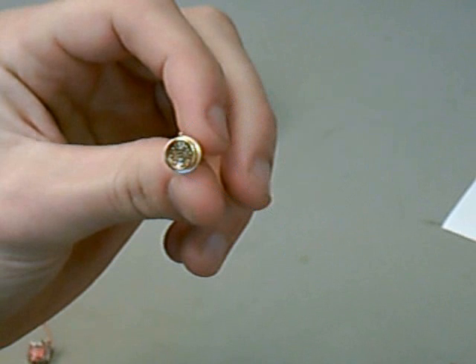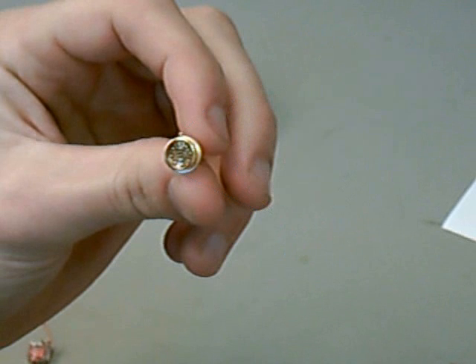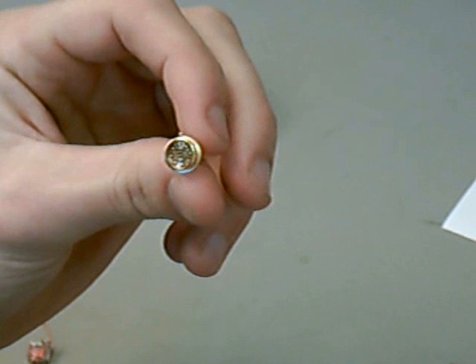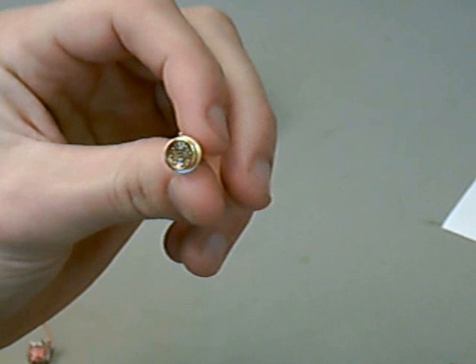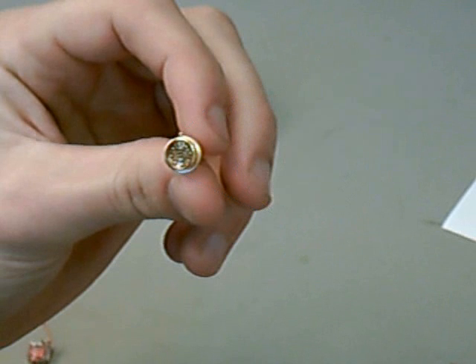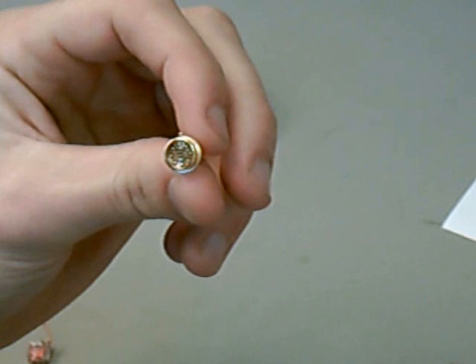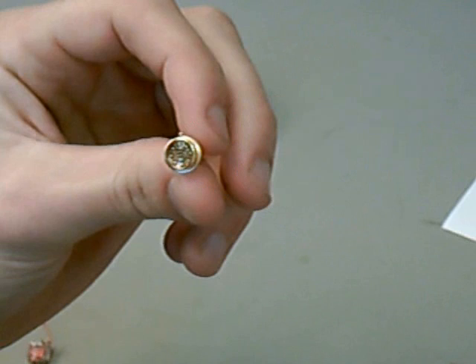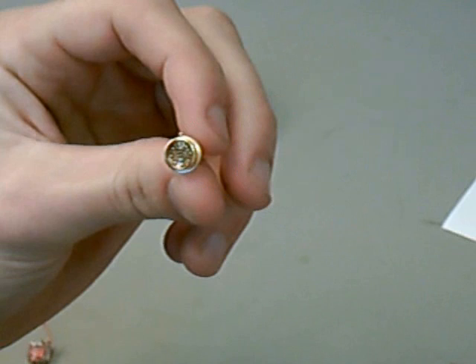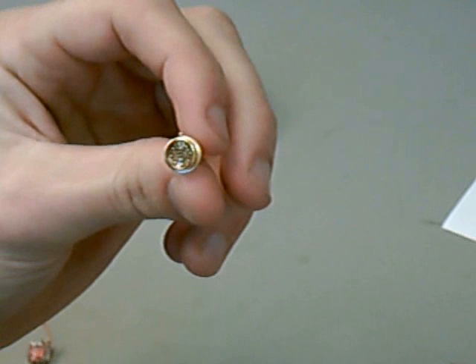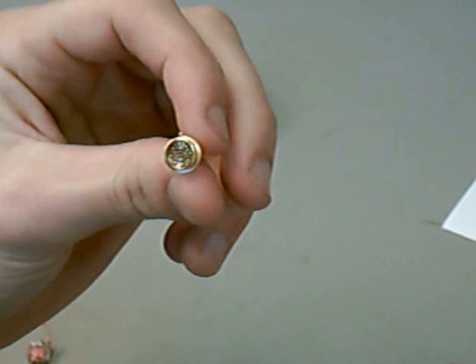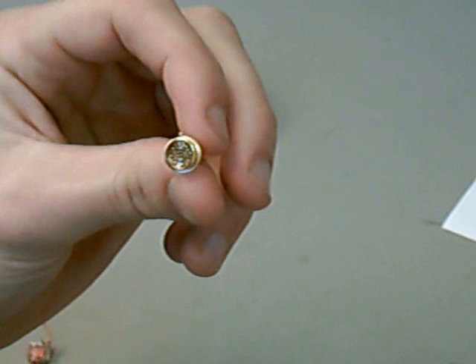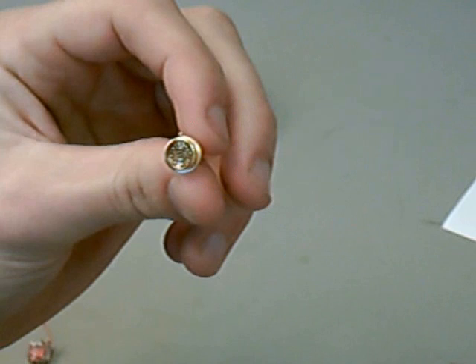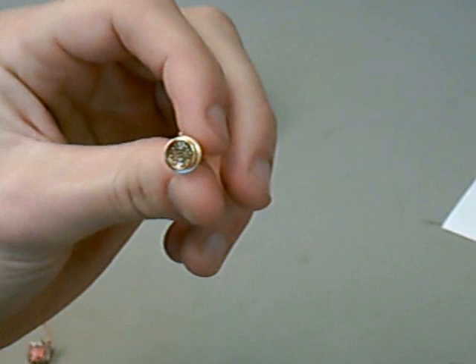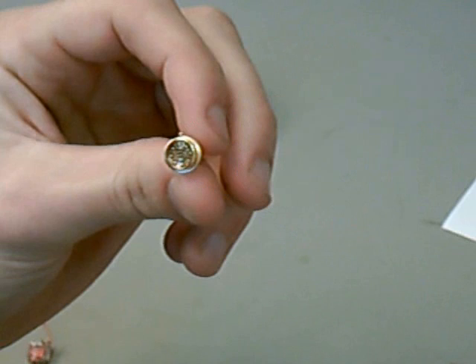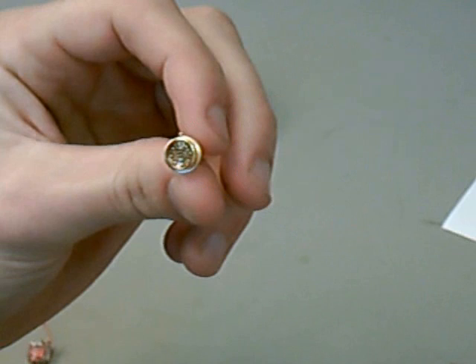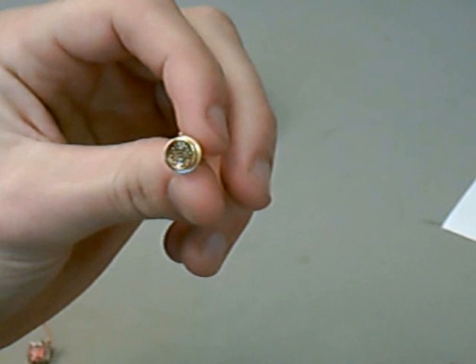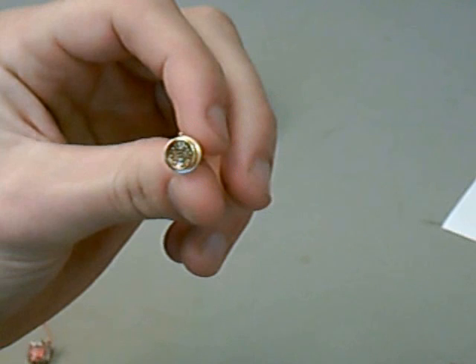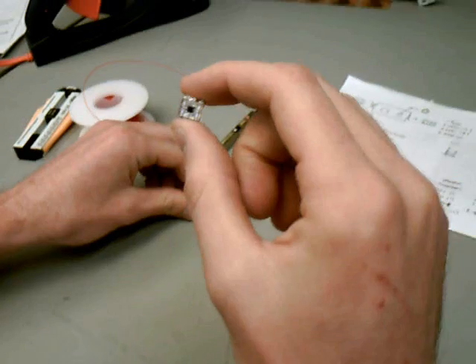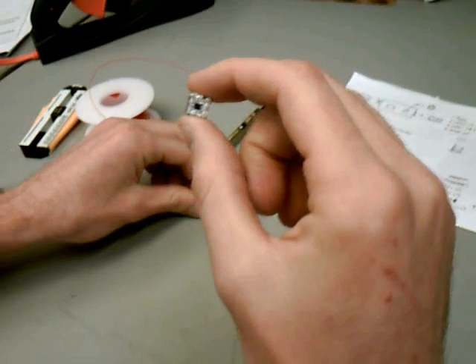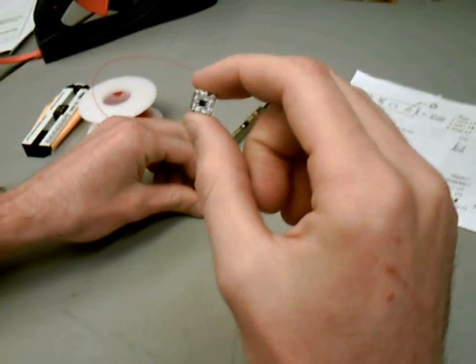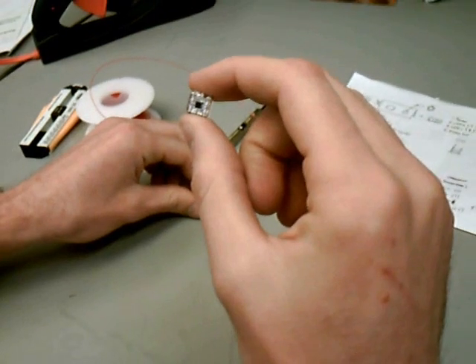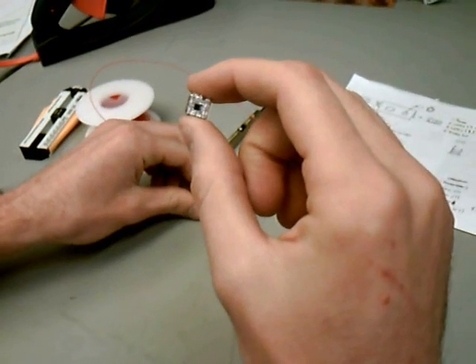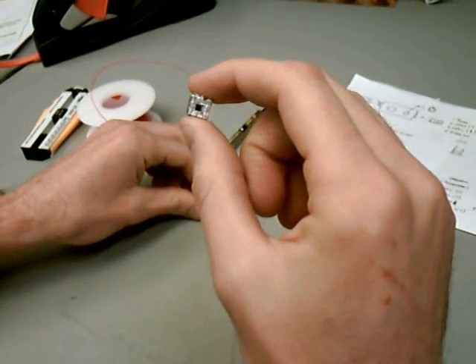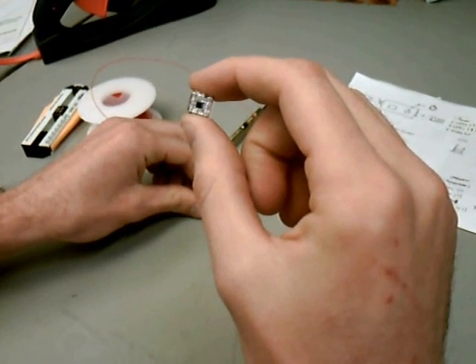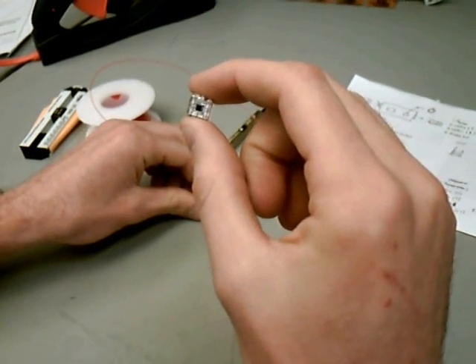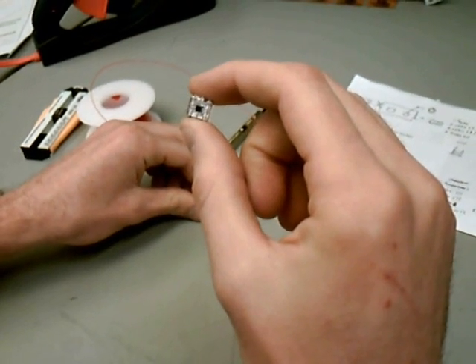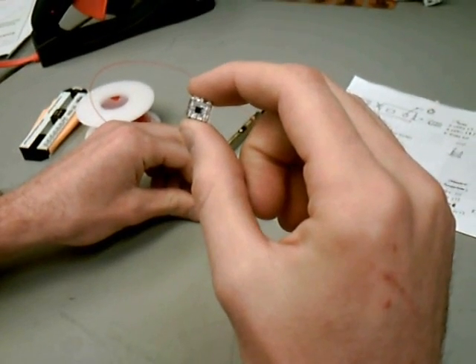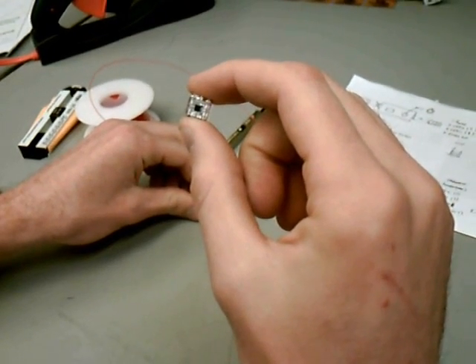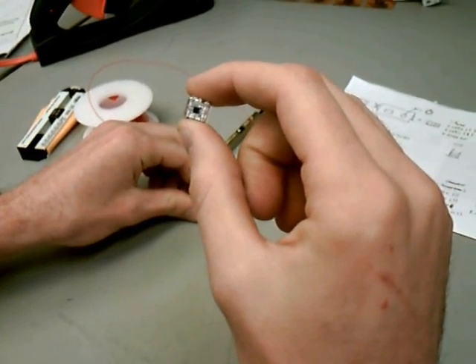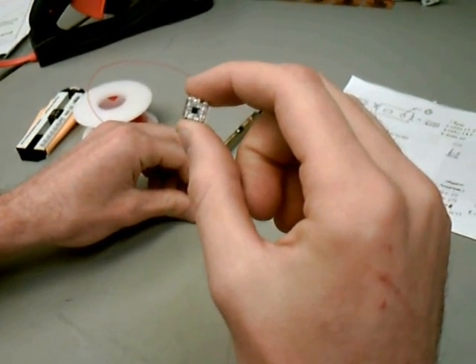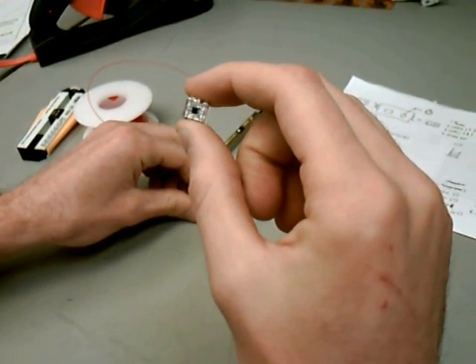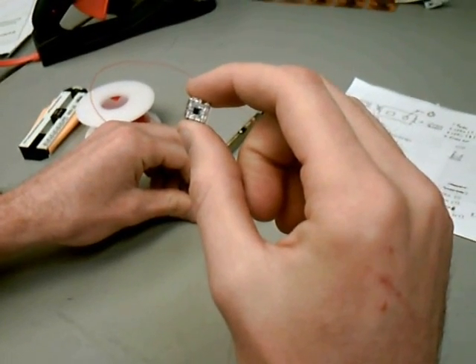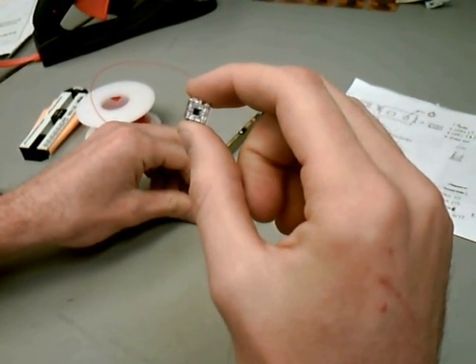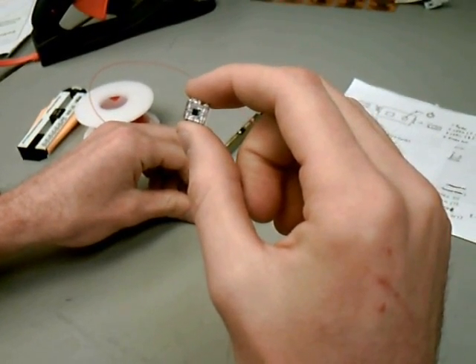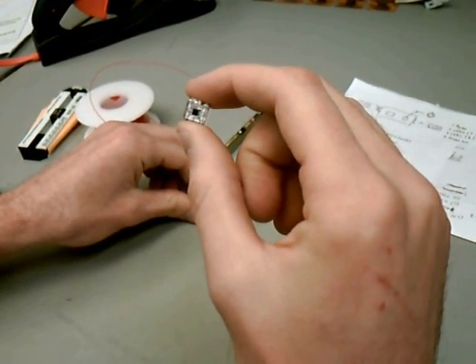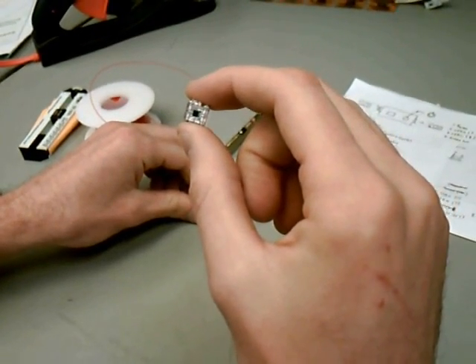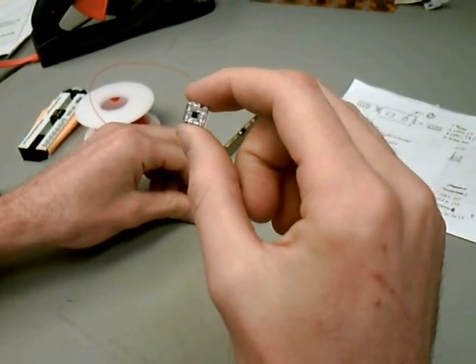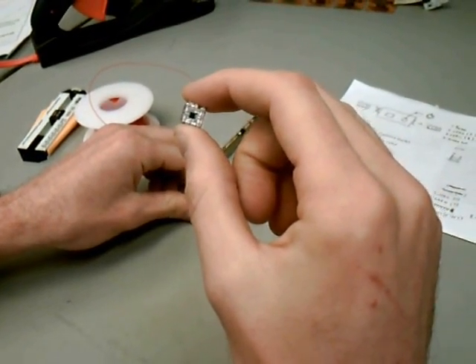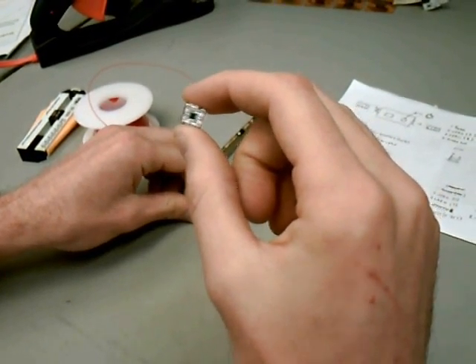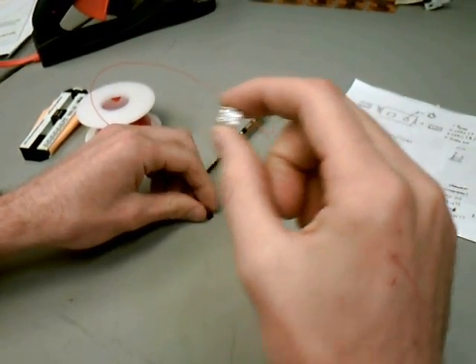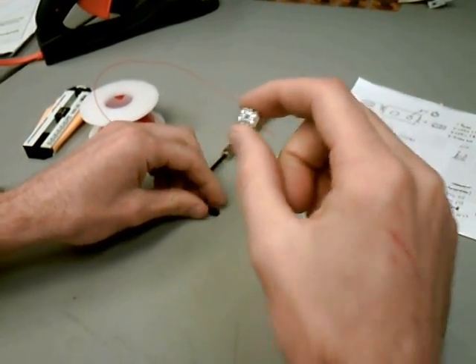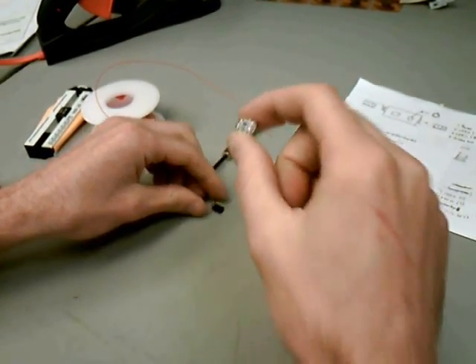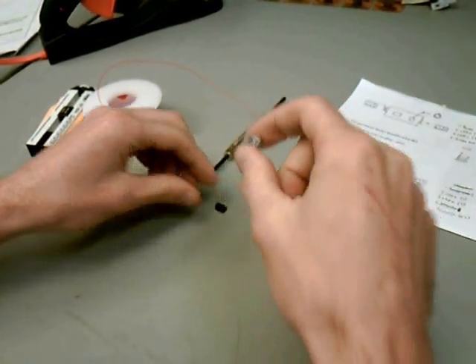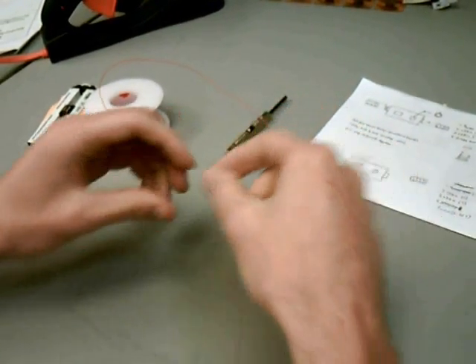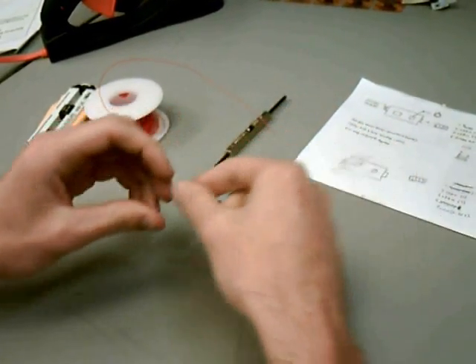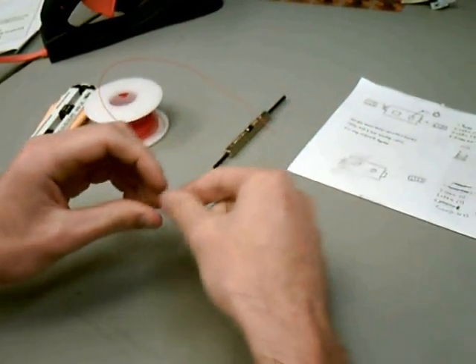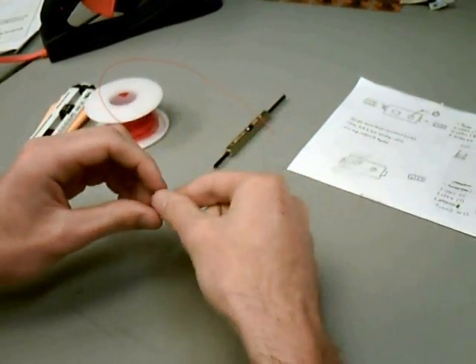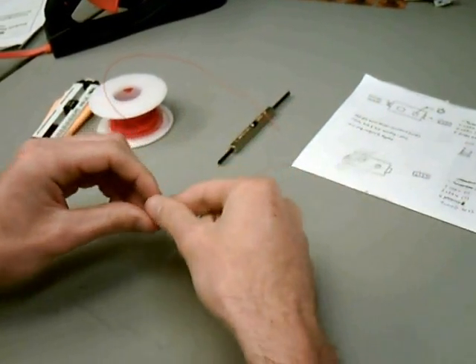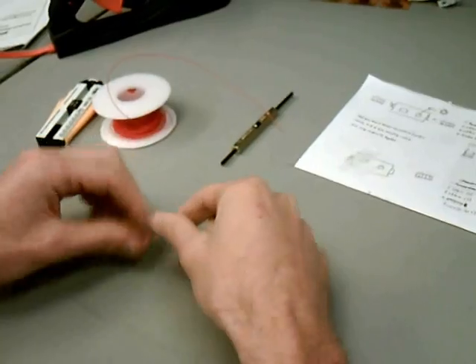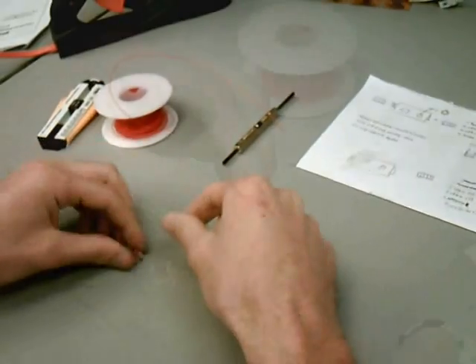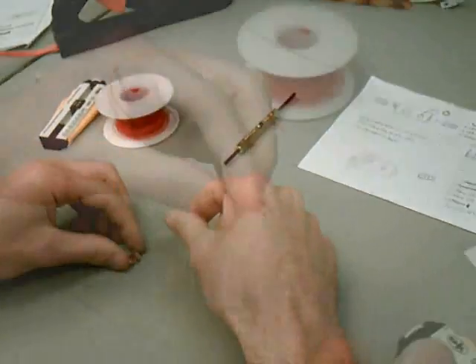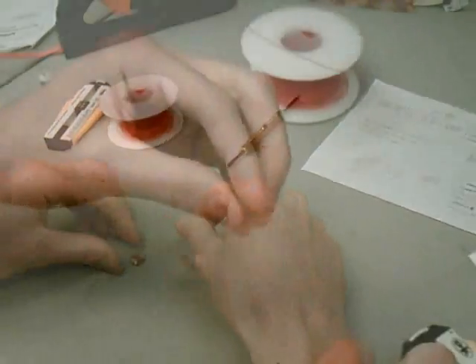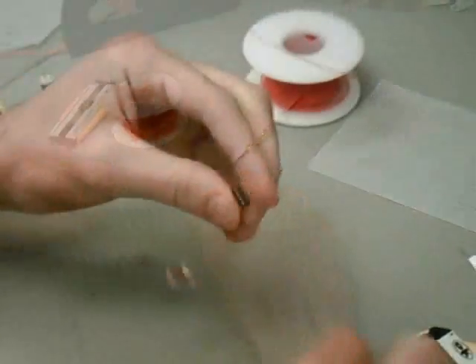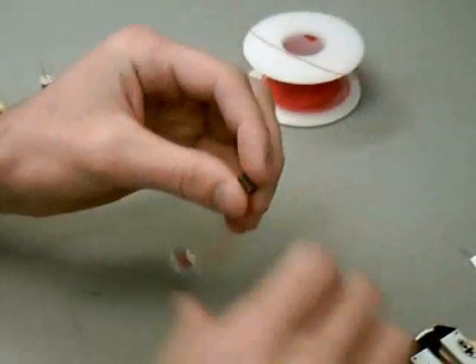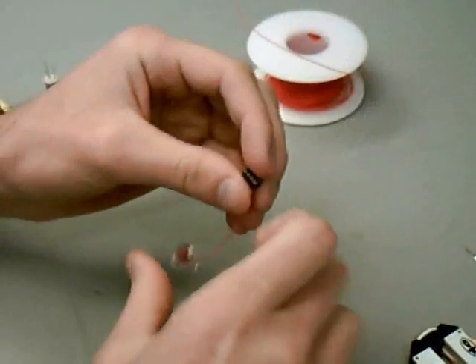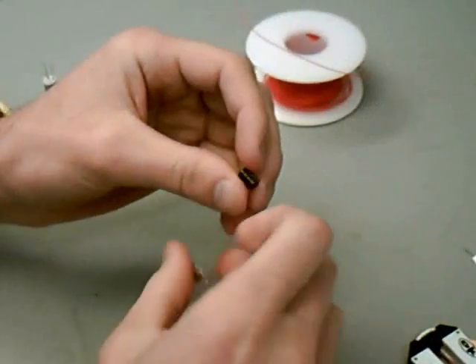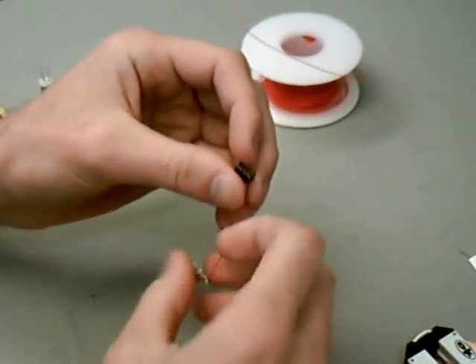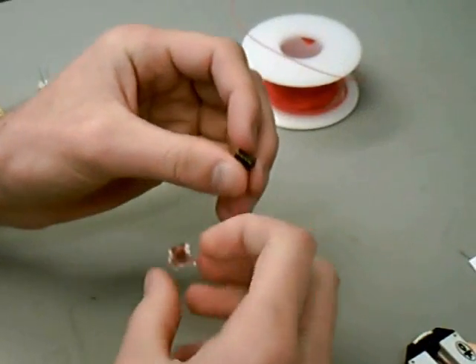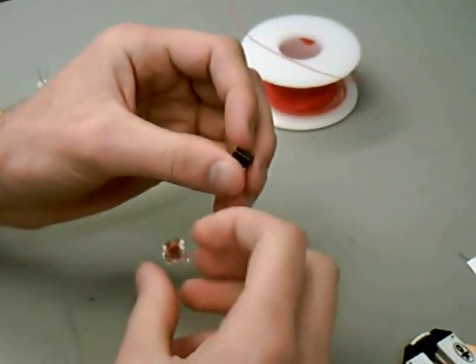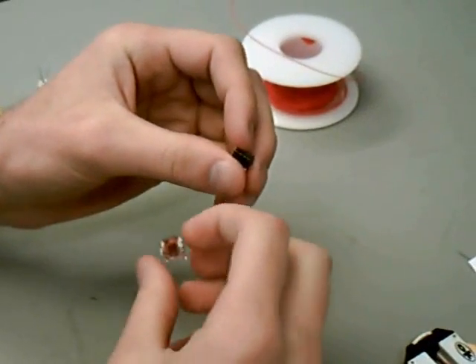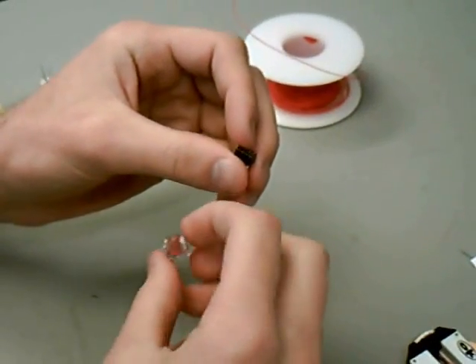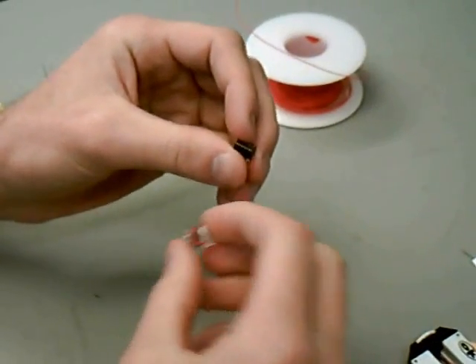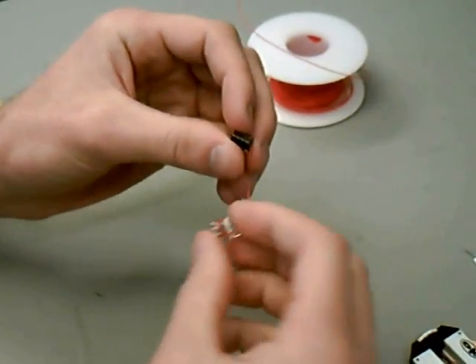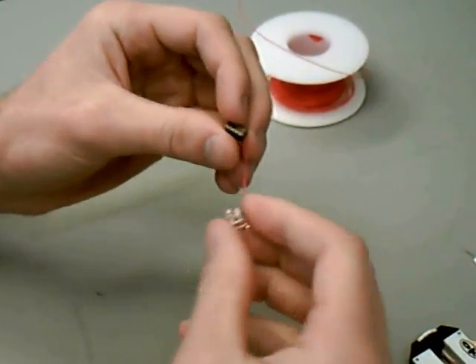This LED is rather expensive. To save money, we use the wire wrapping technique so we can salvage parts when a new prototype is made.